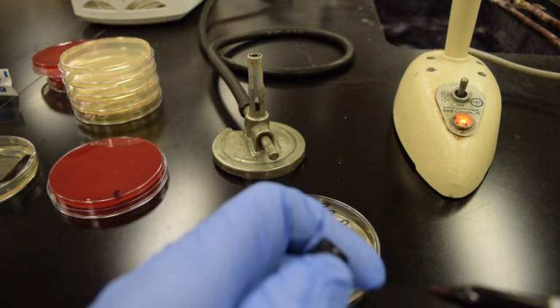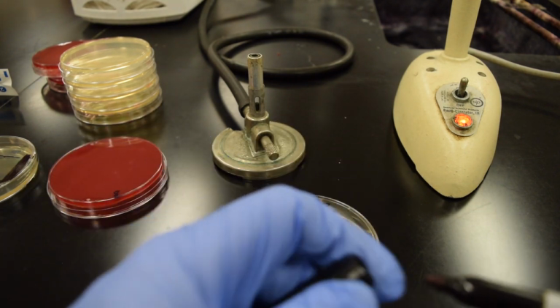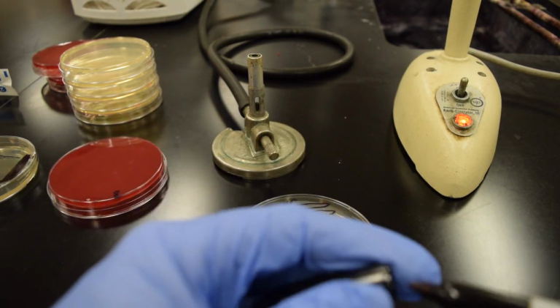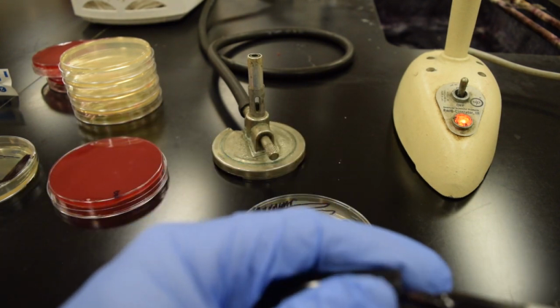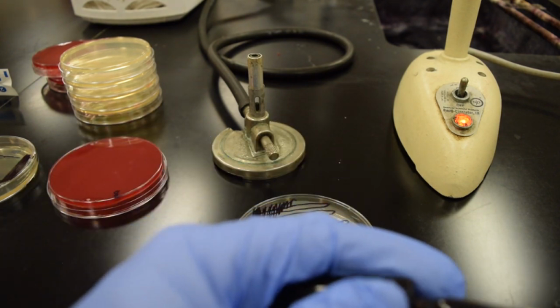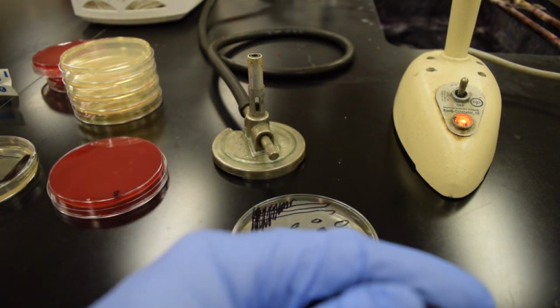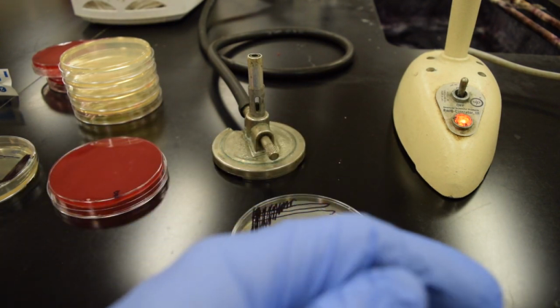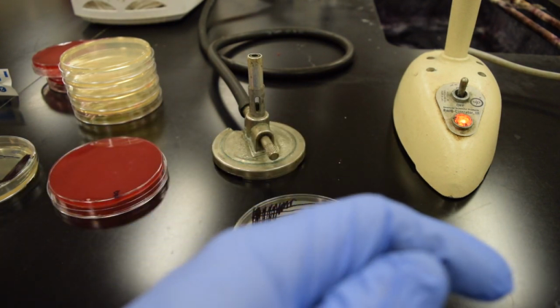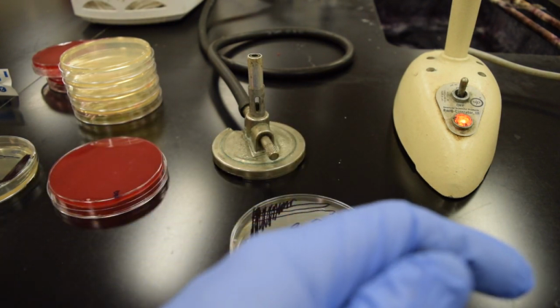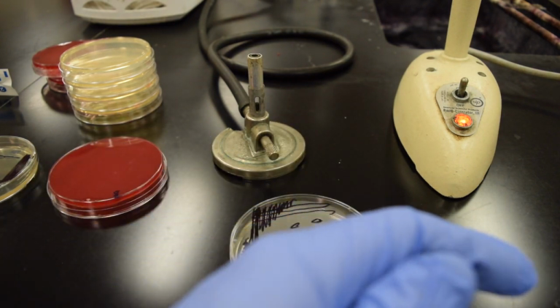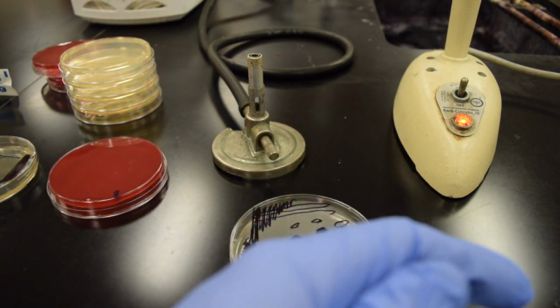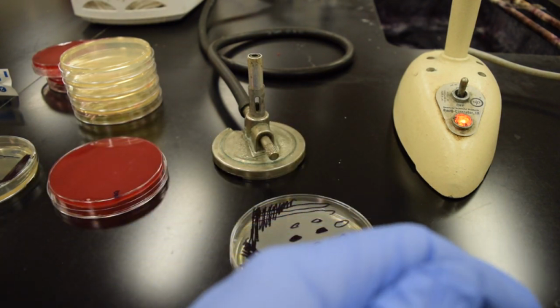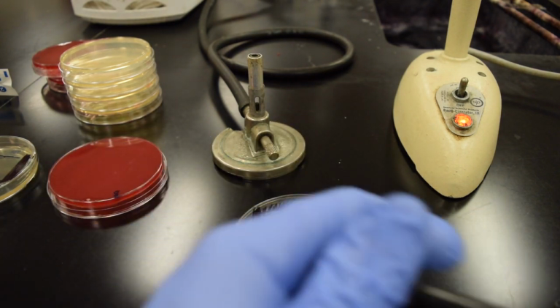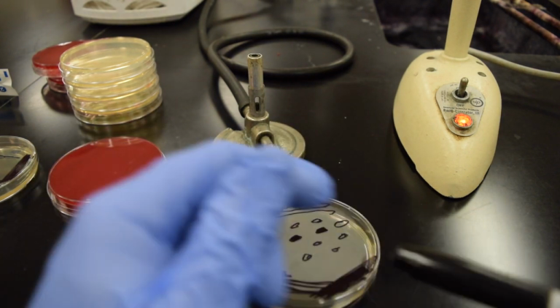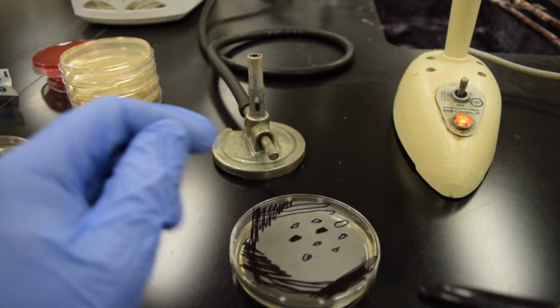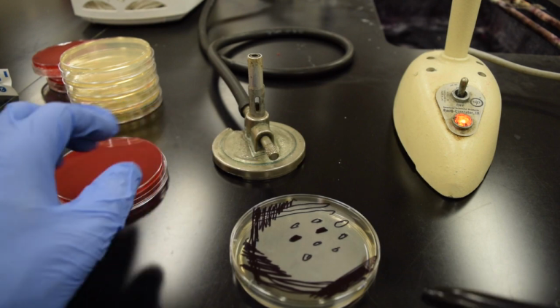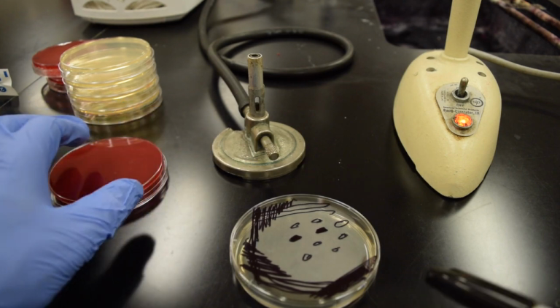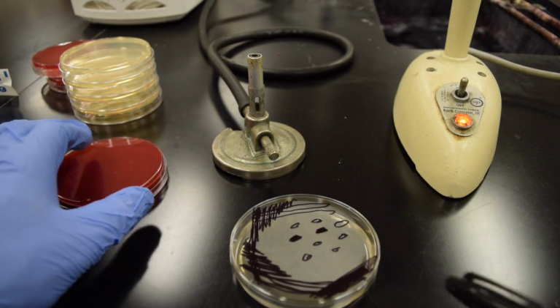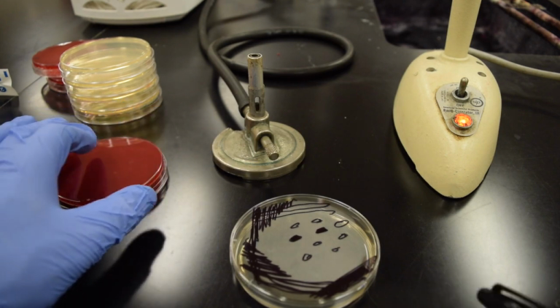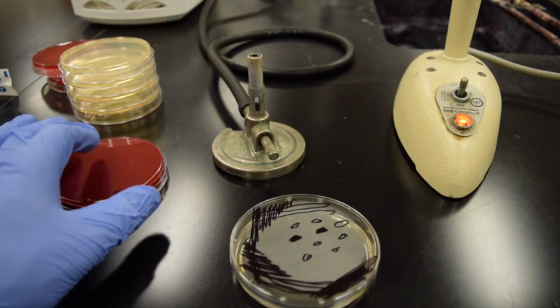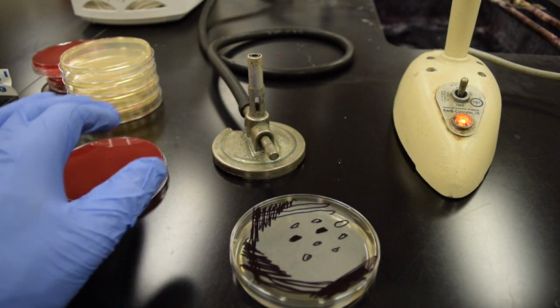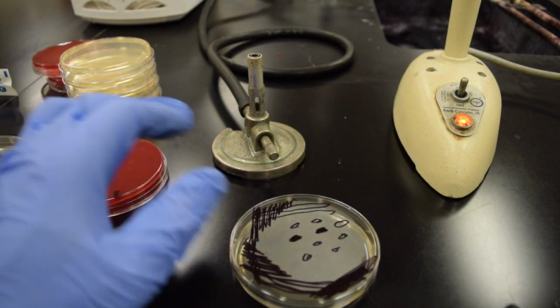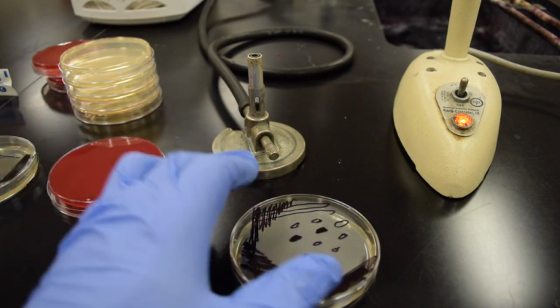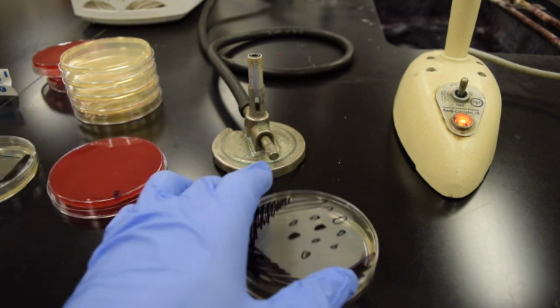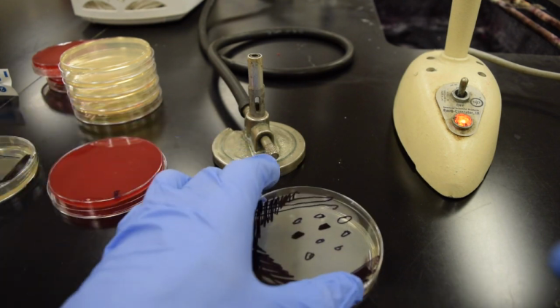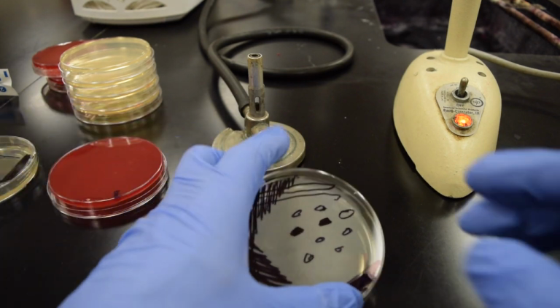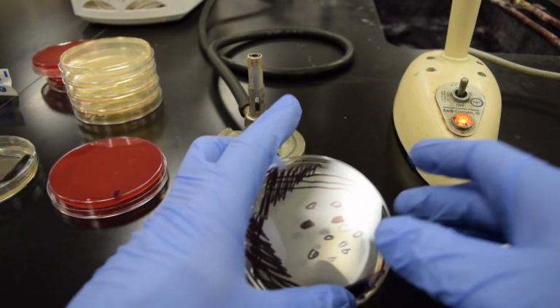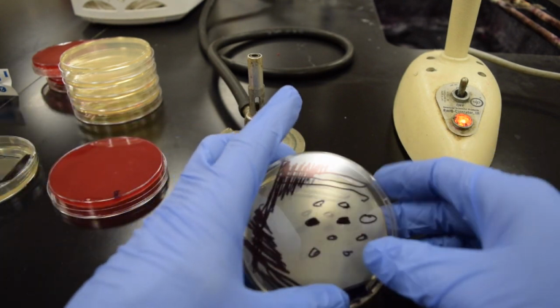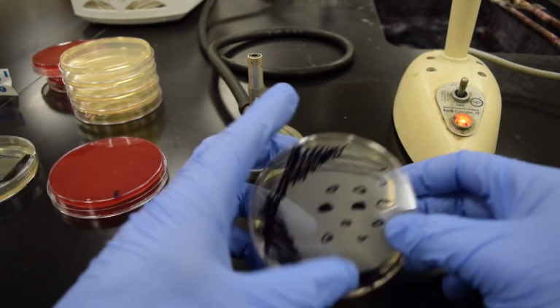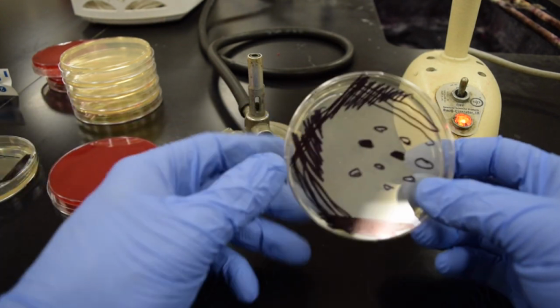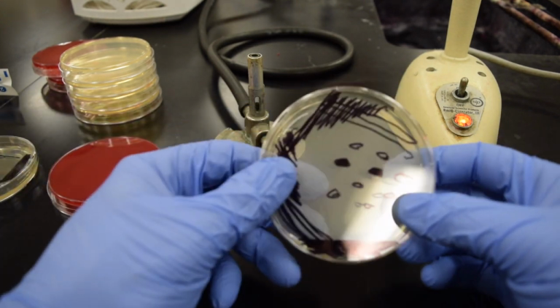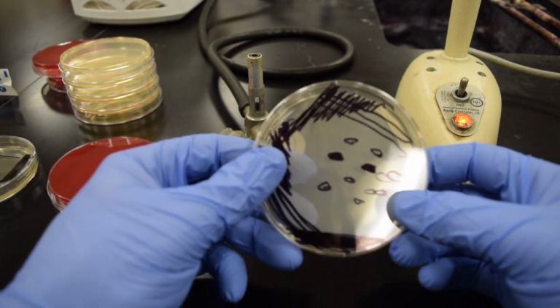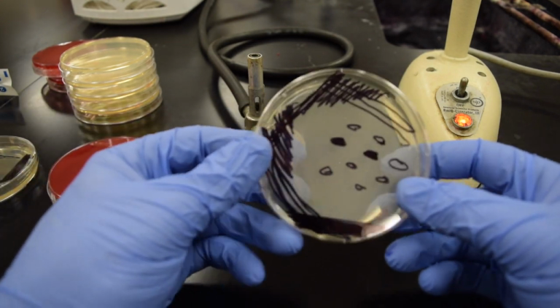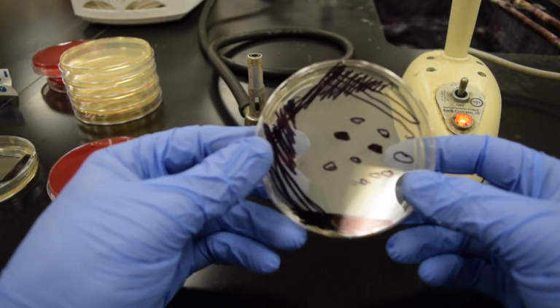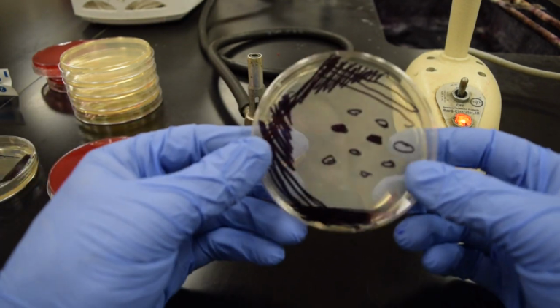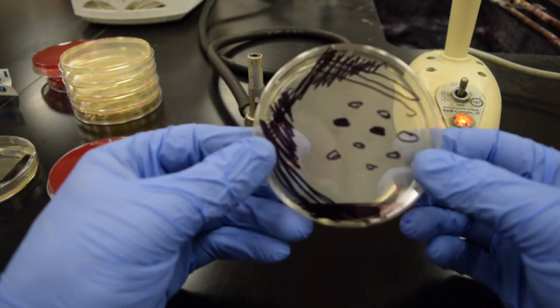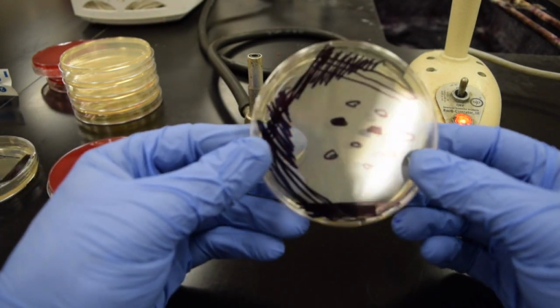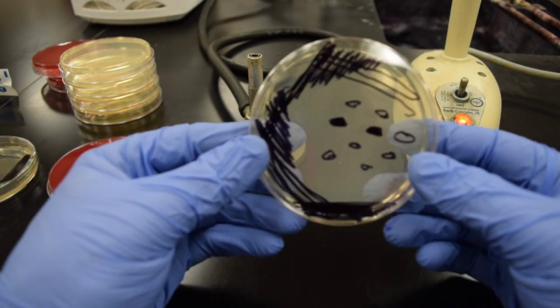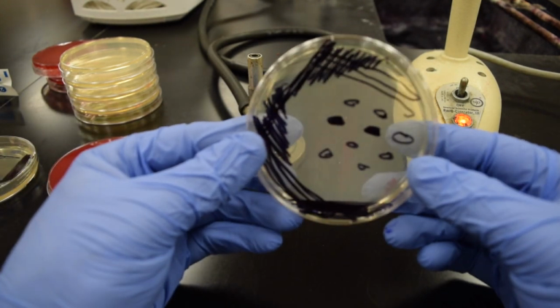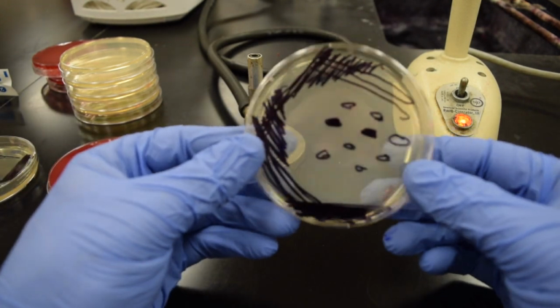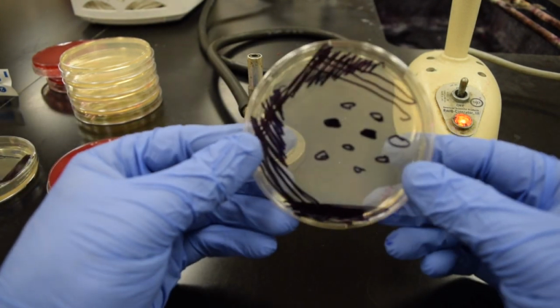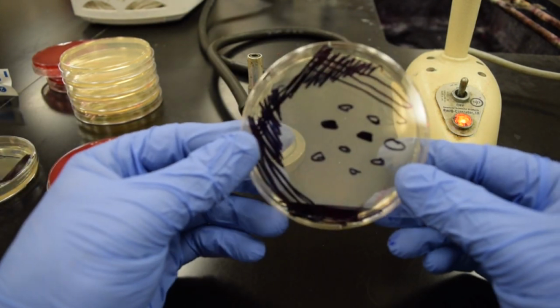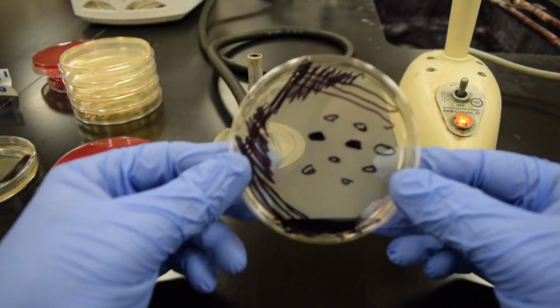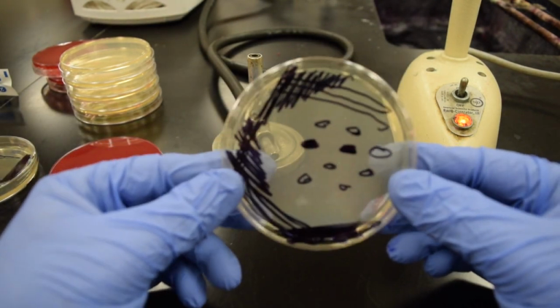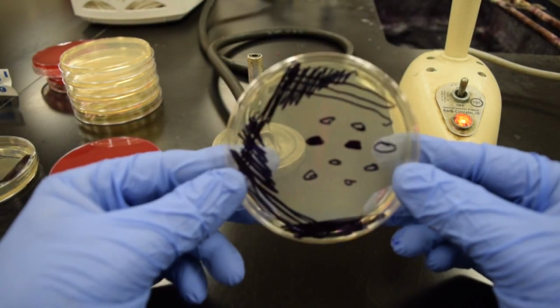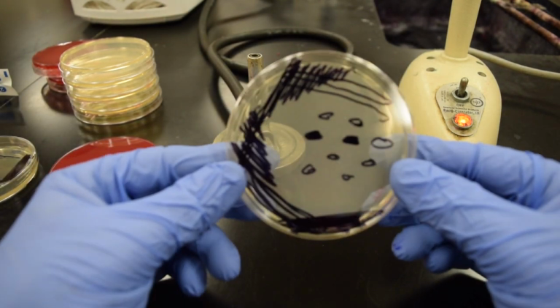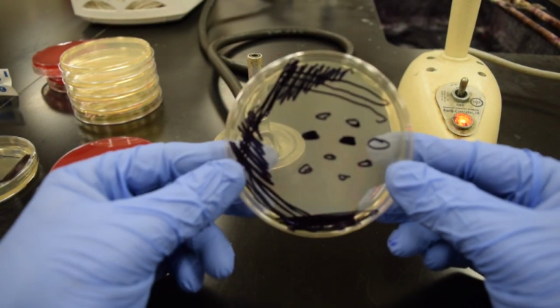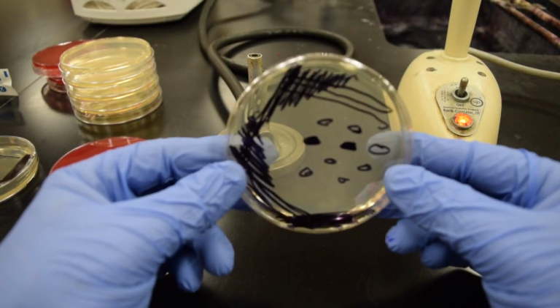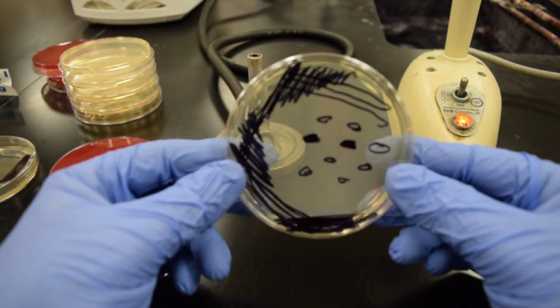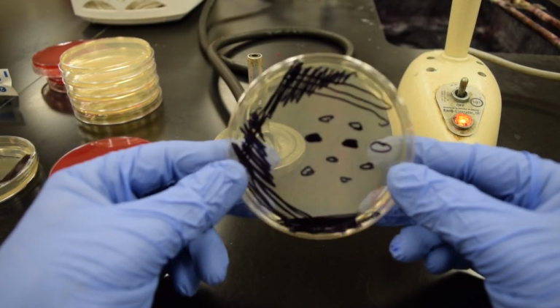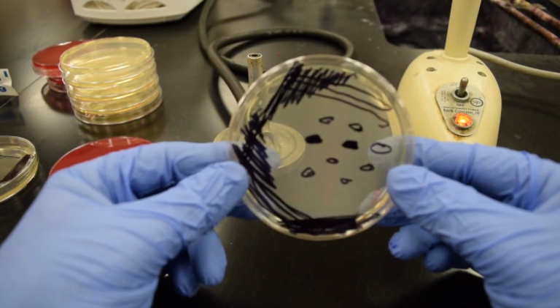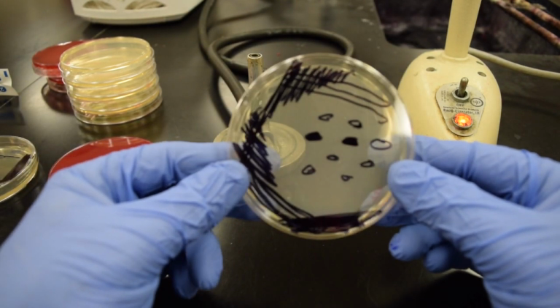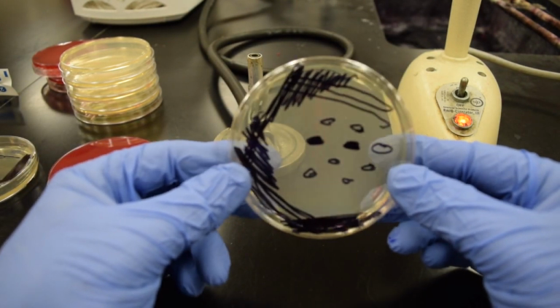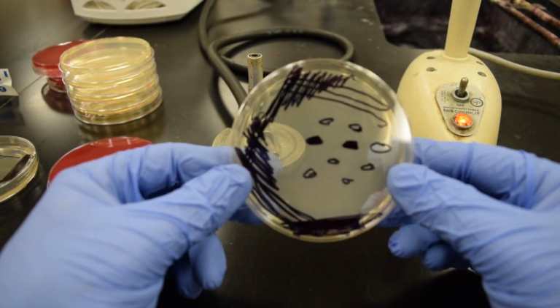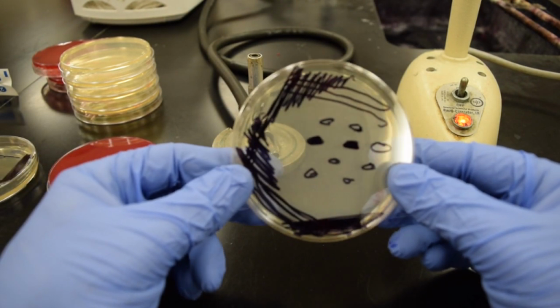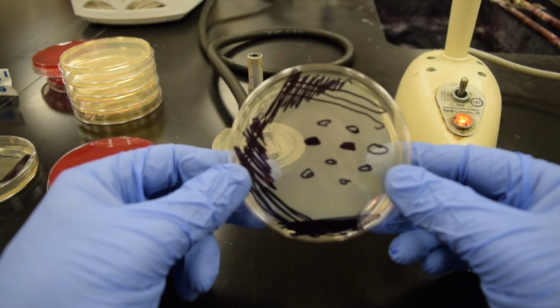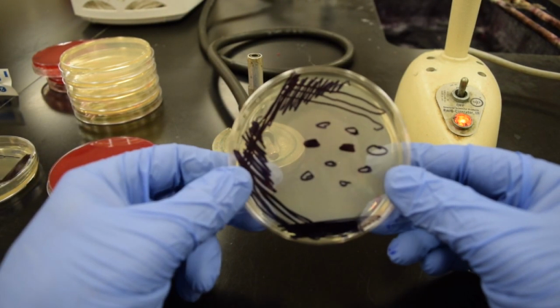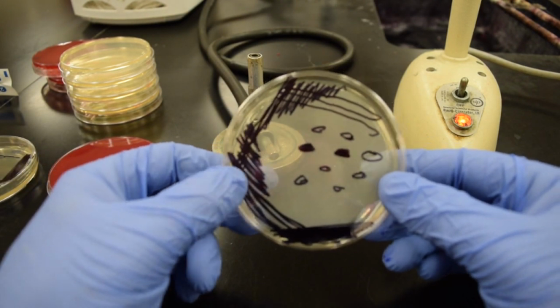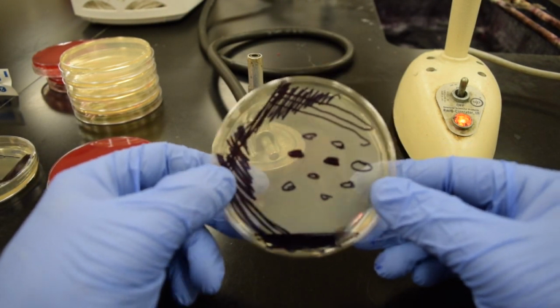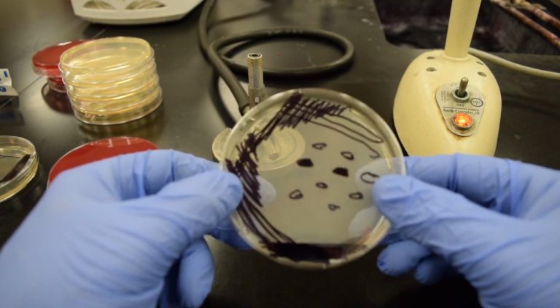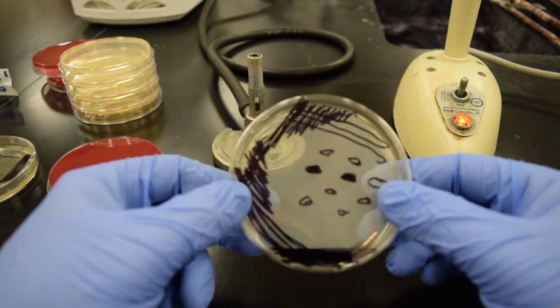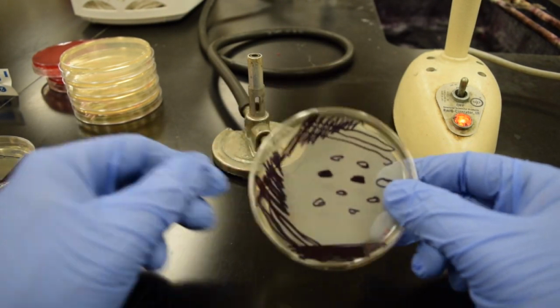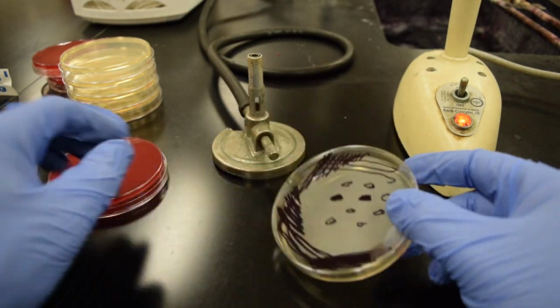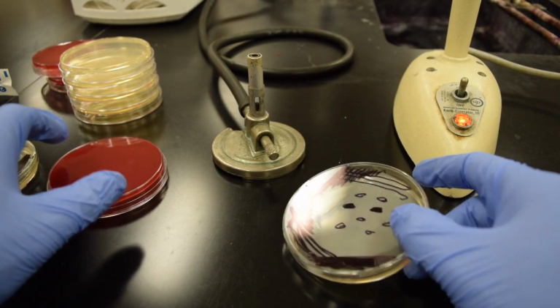In this first lab you'll make some mistakes, but everybody will do a TSA plate to see how they did.